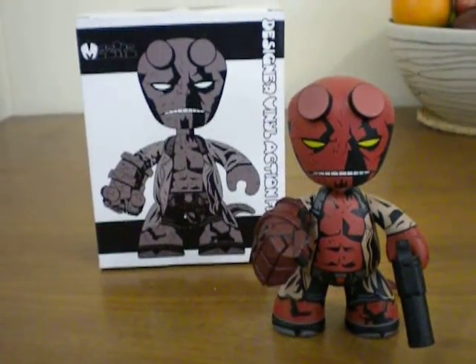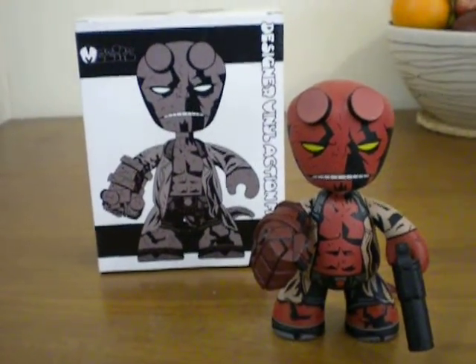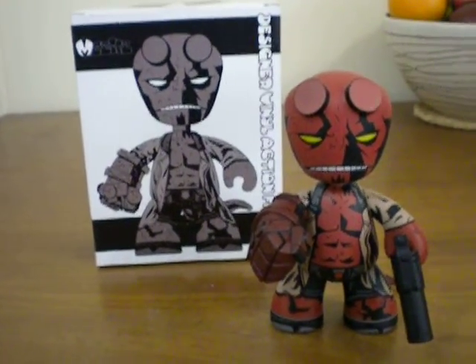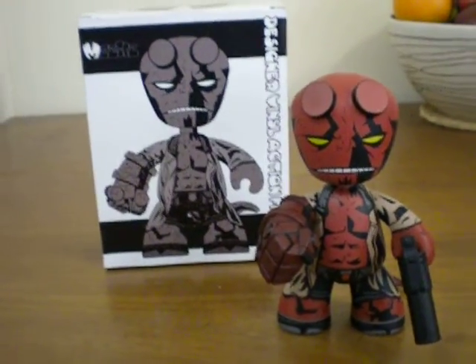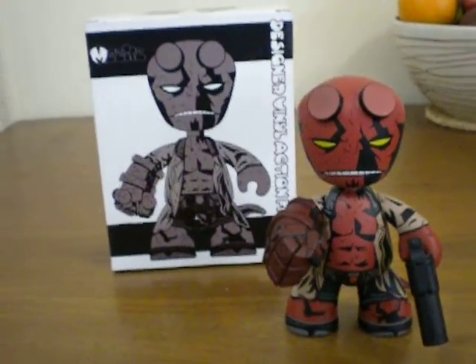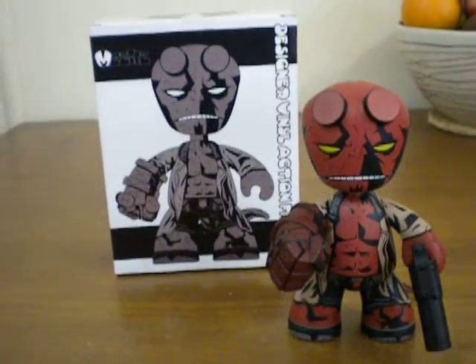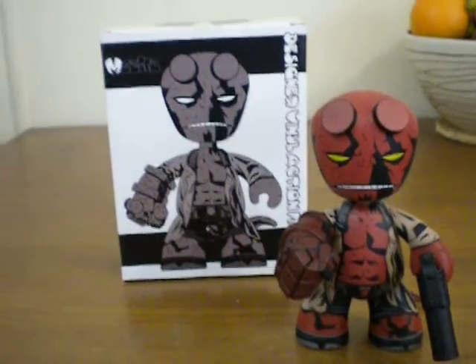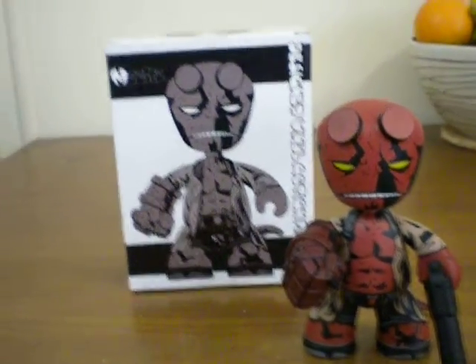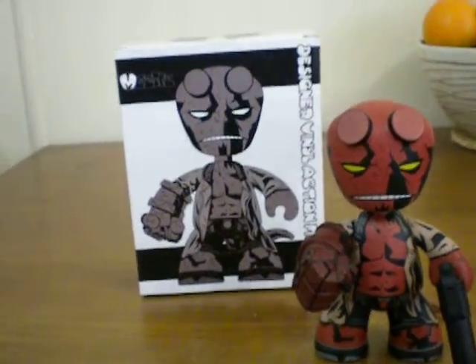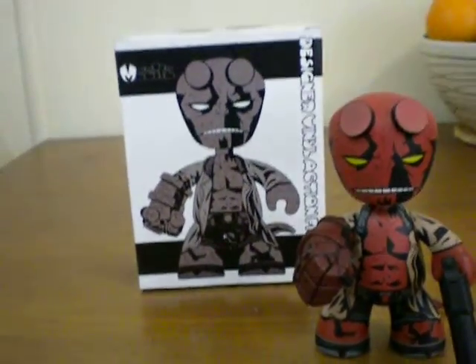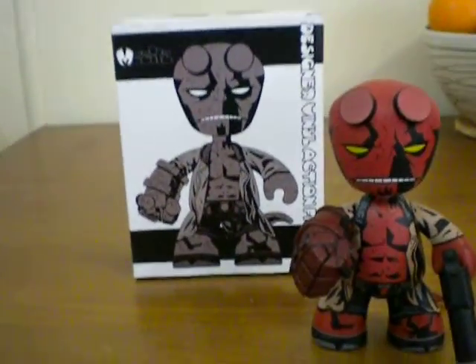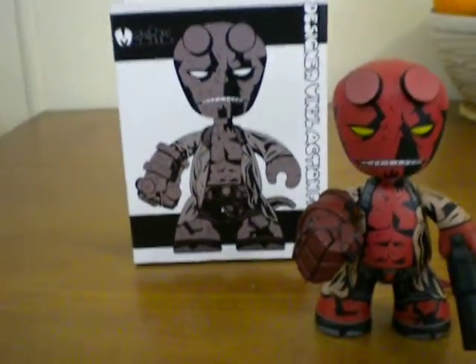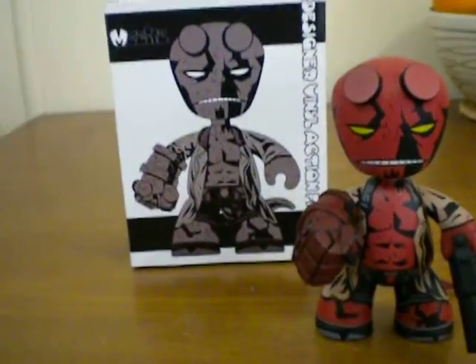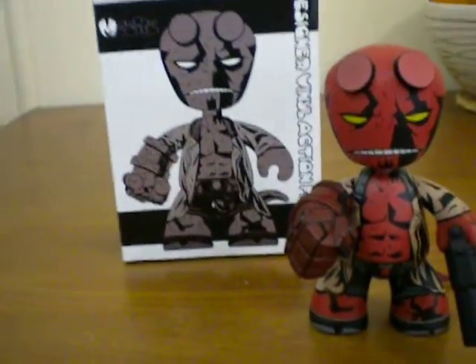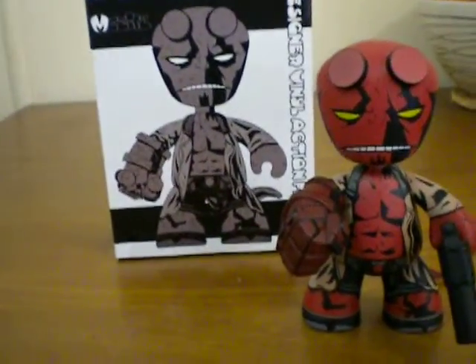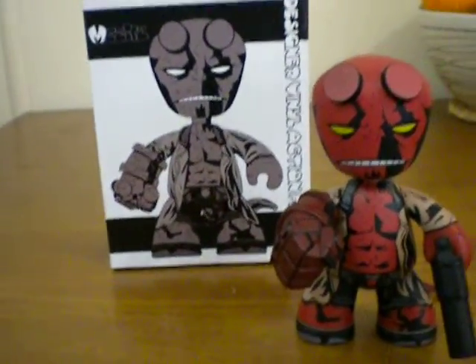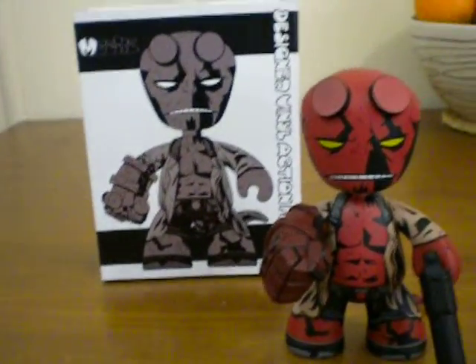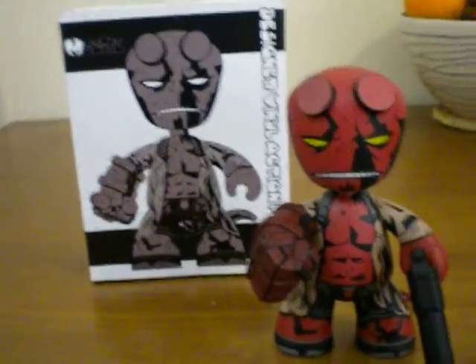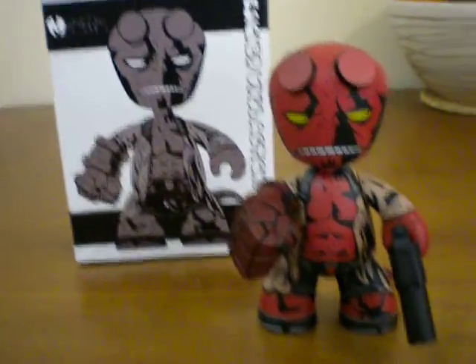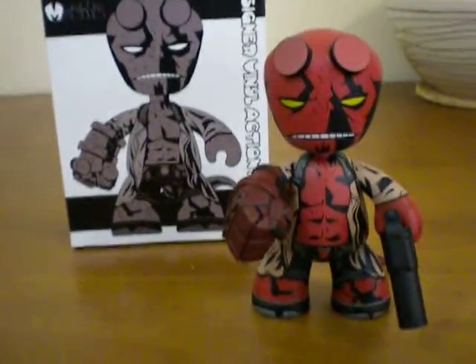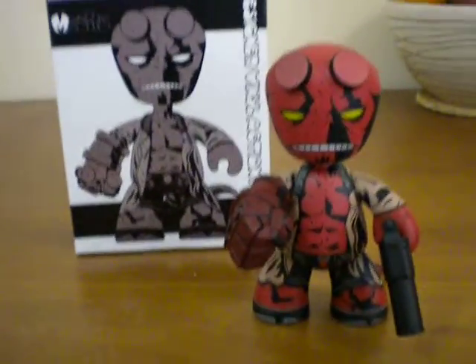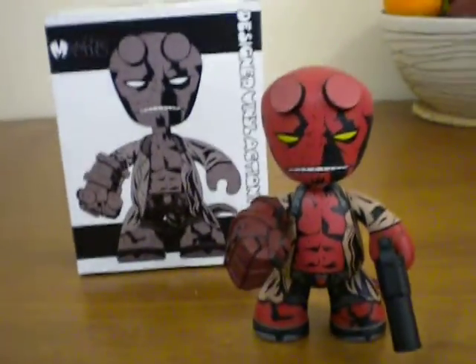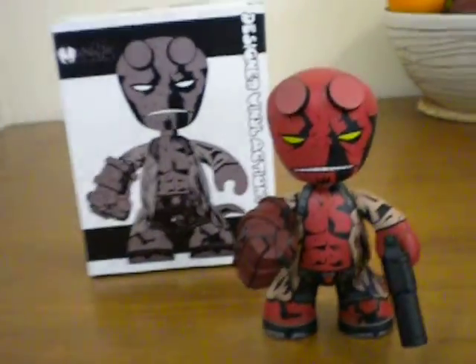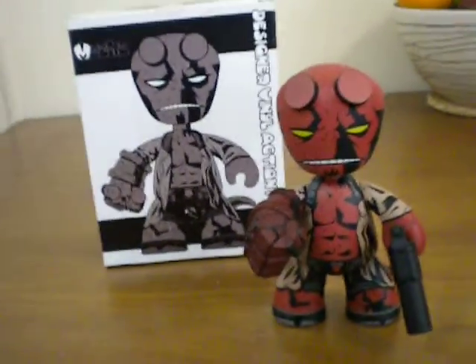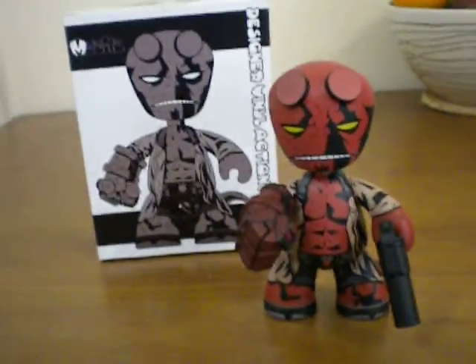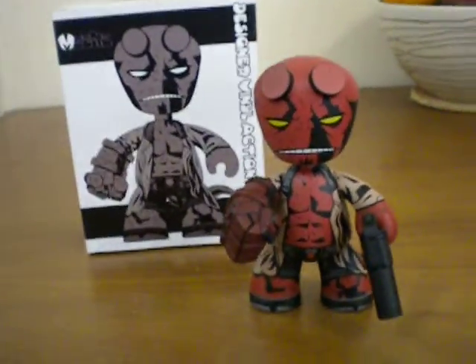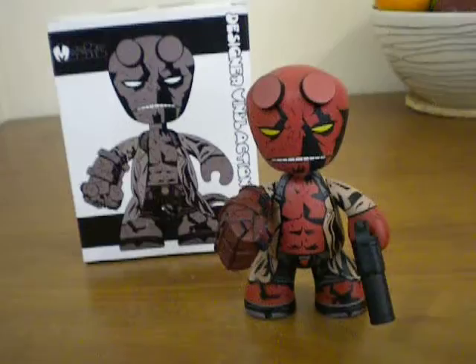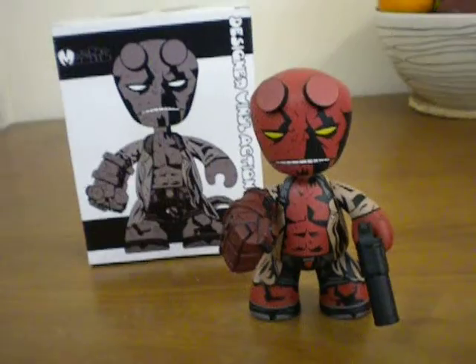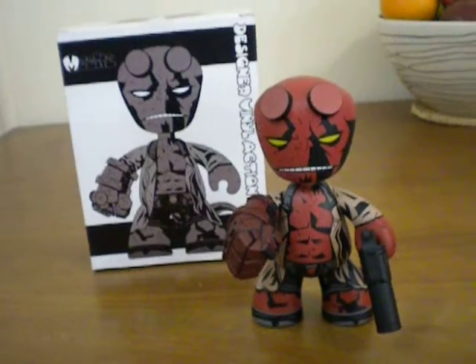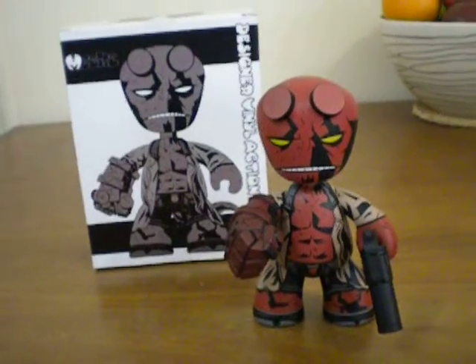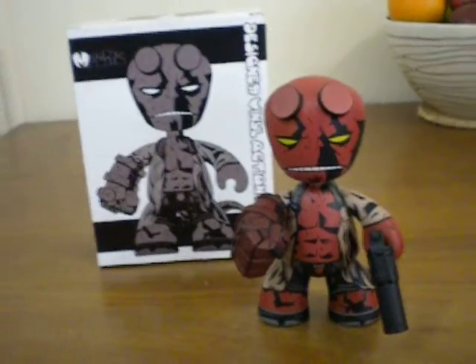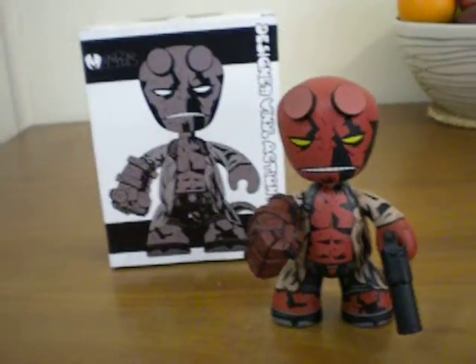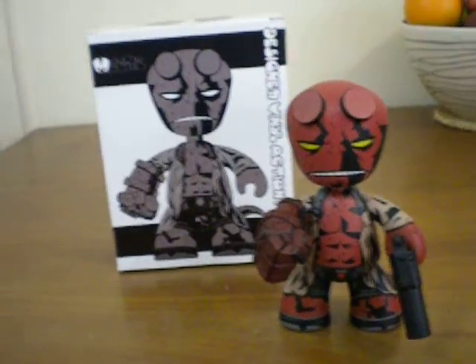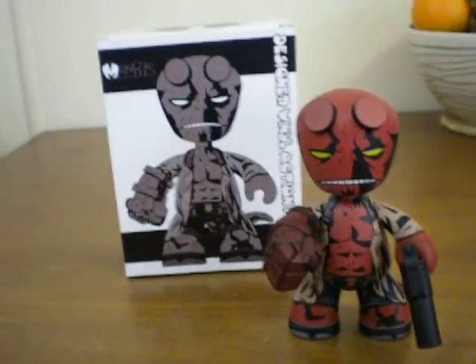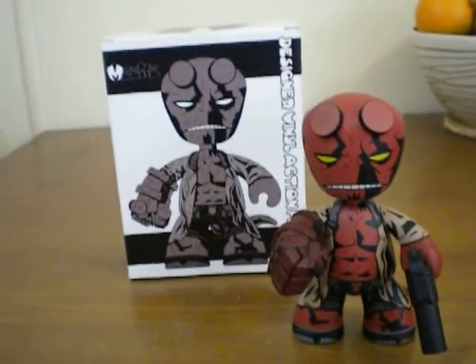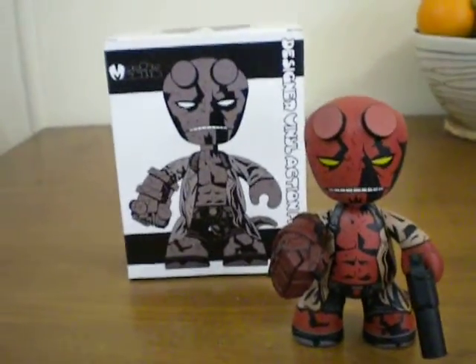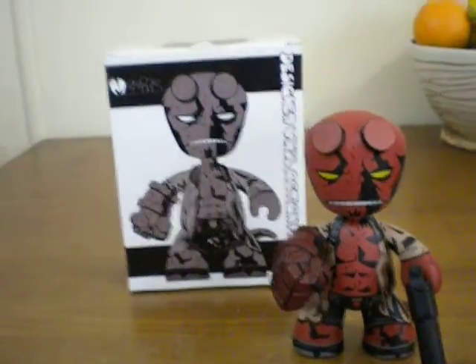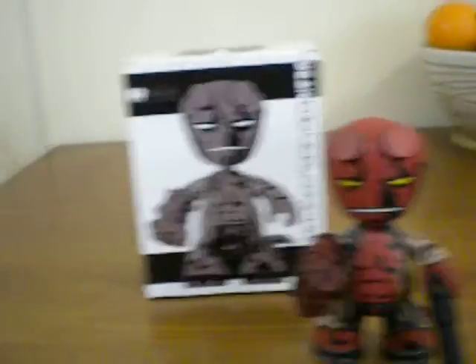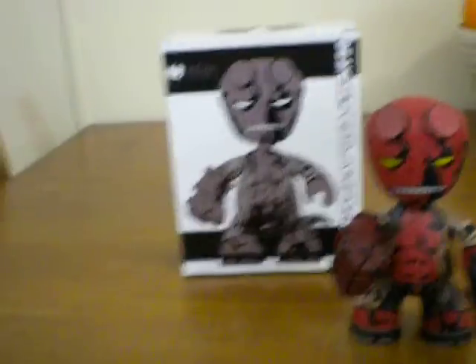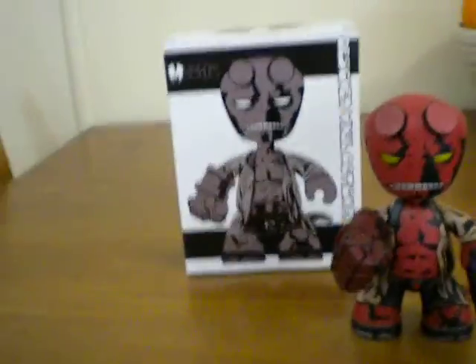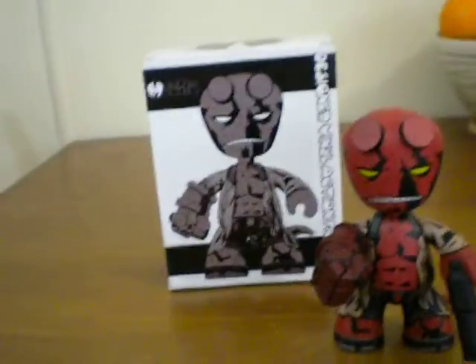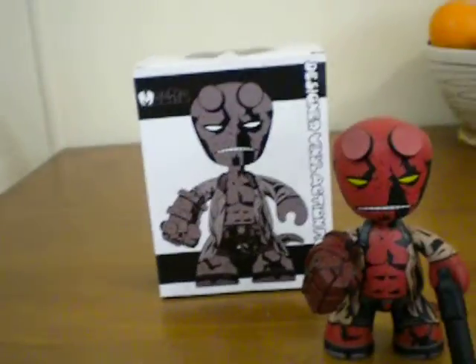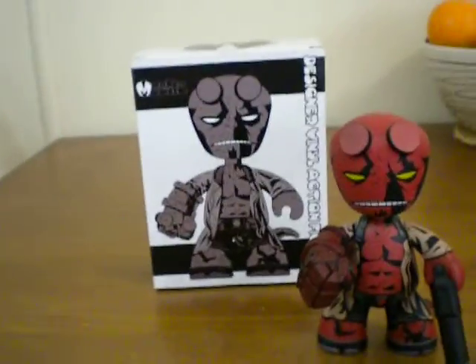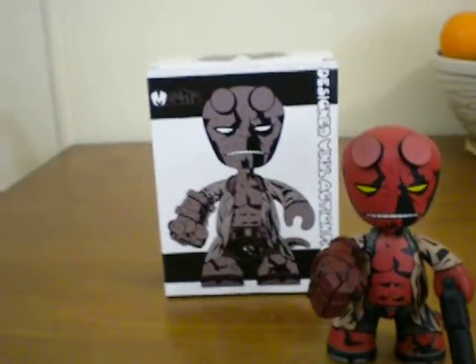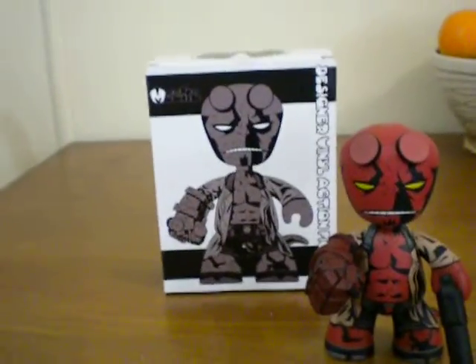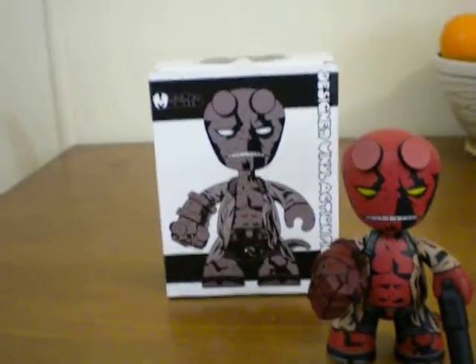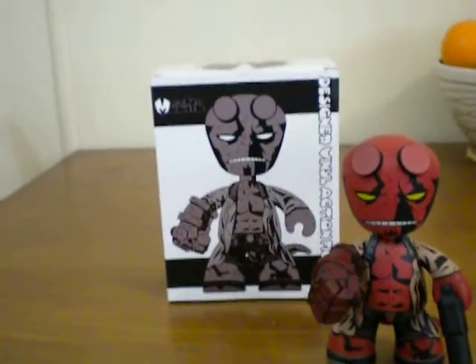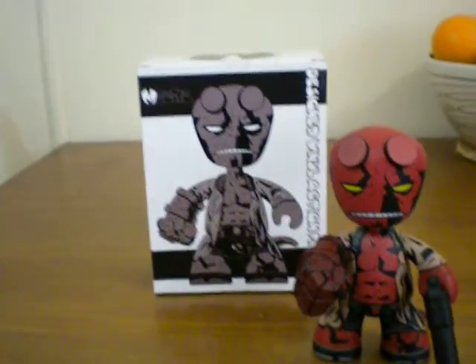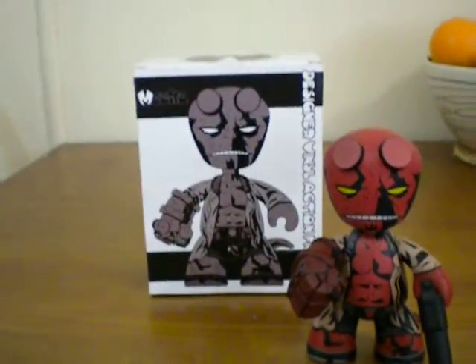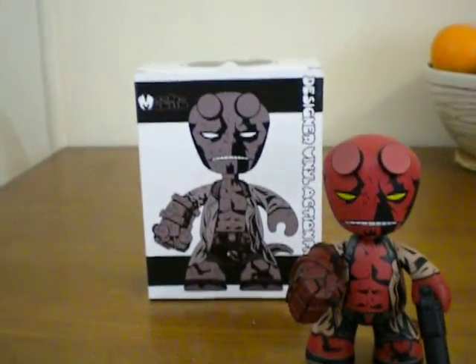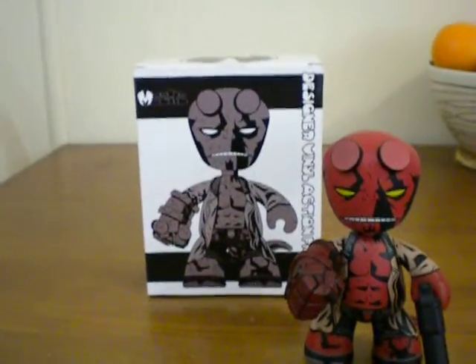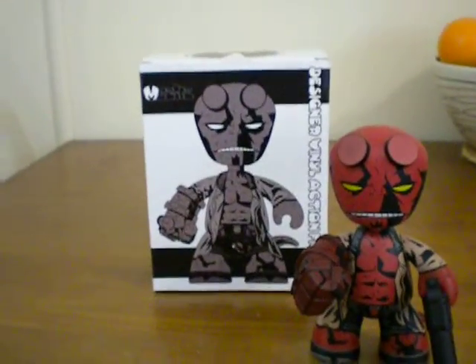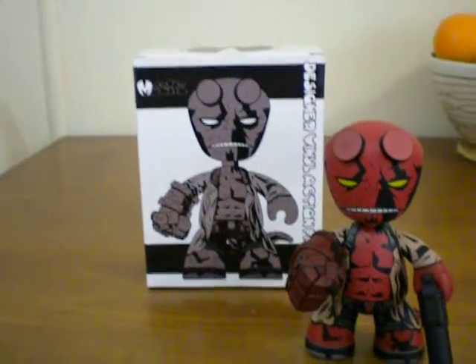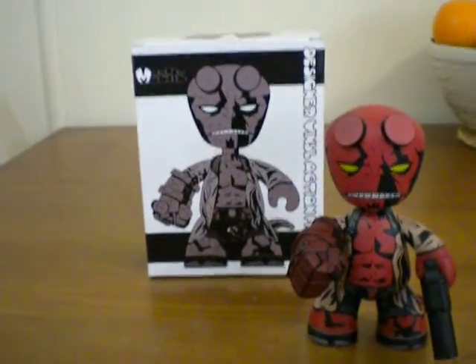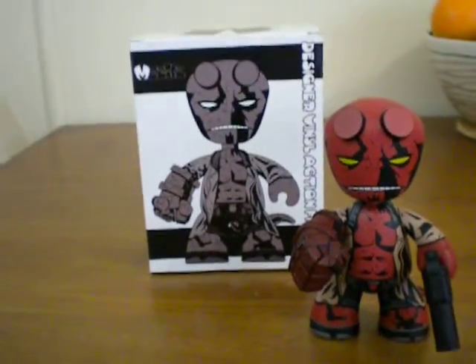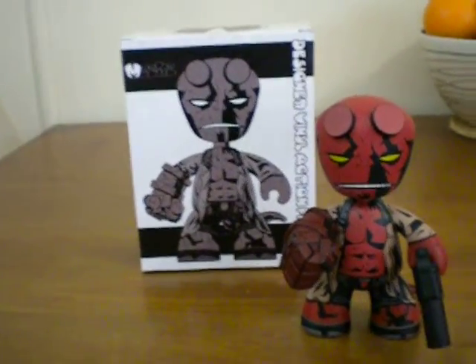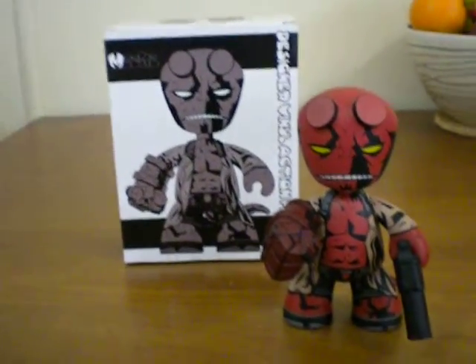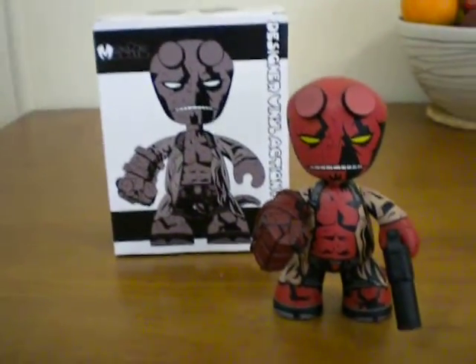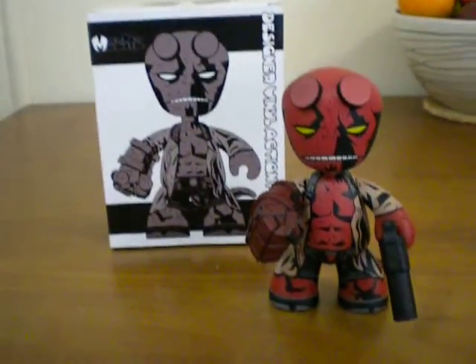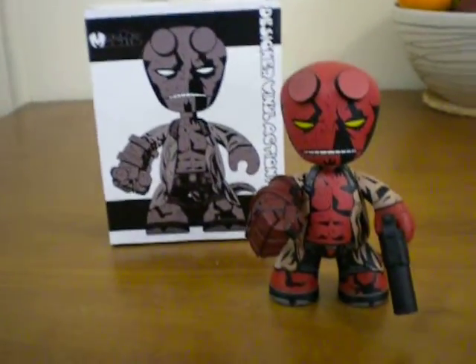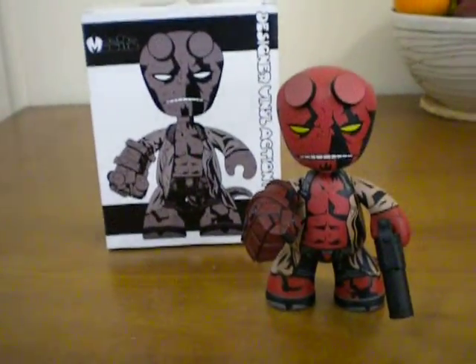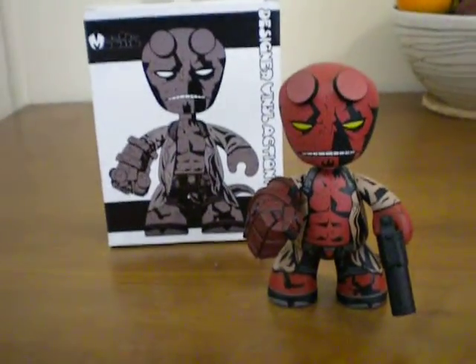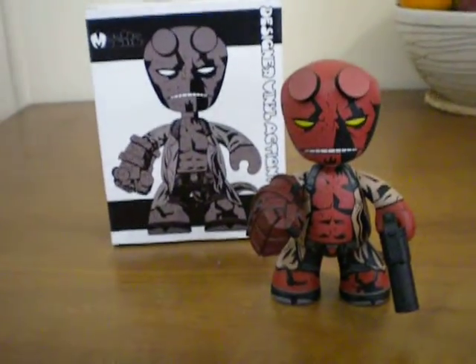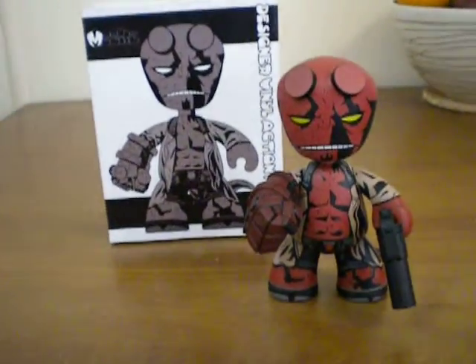G'day everybody and welcome to another YouTube video review. Today we're going to be having a look at another figurine that's new in my collection and that's the Hellboy Mezzitz.